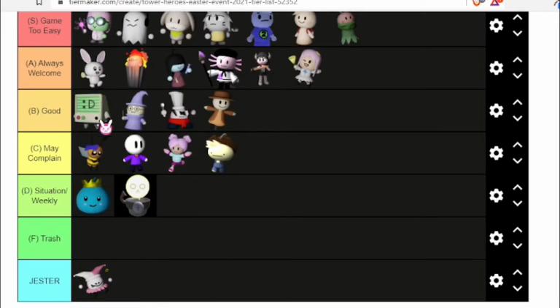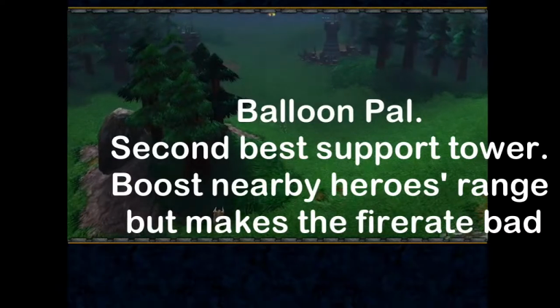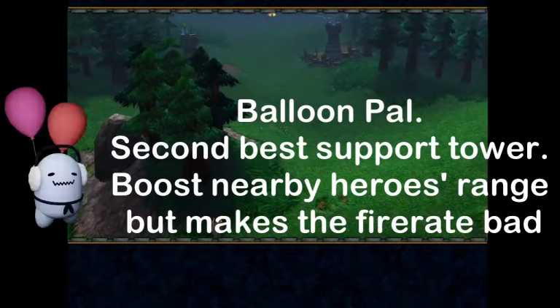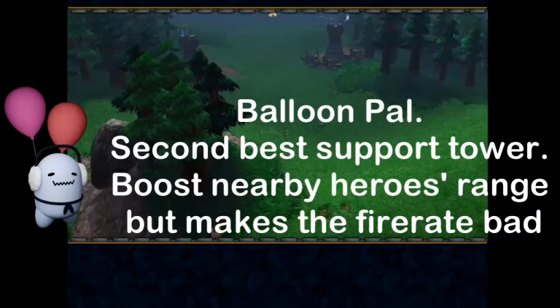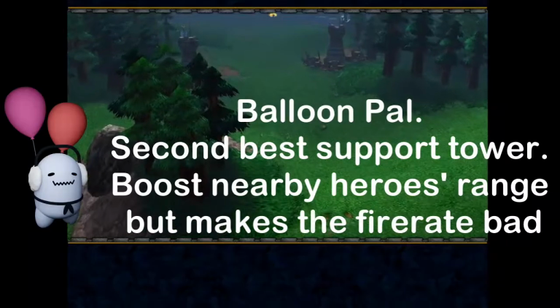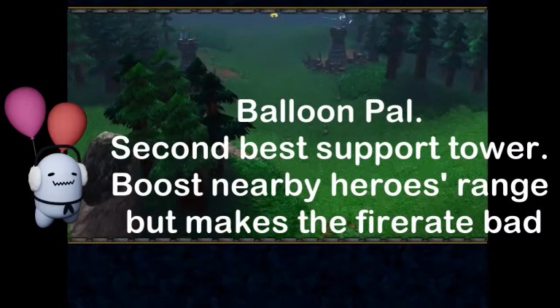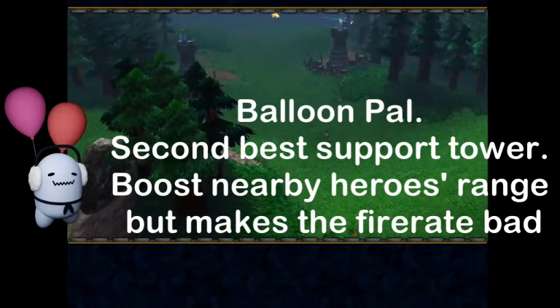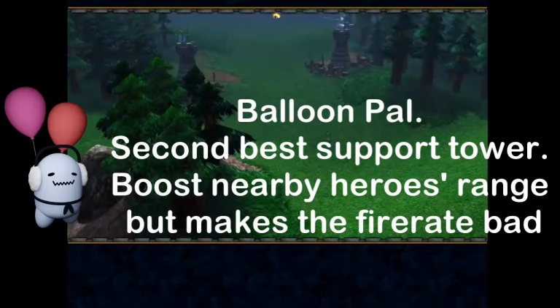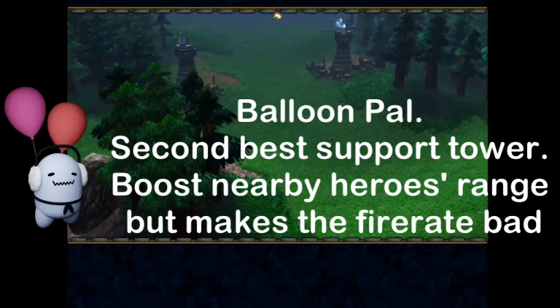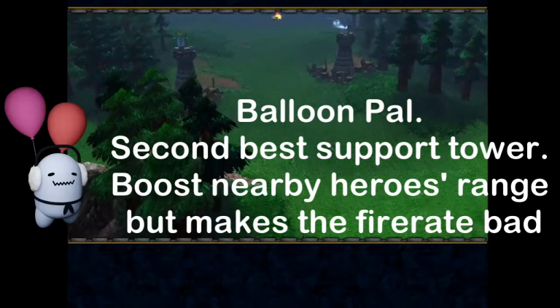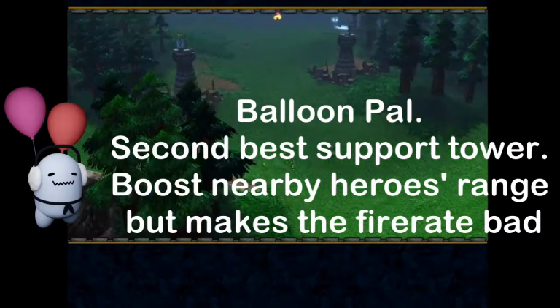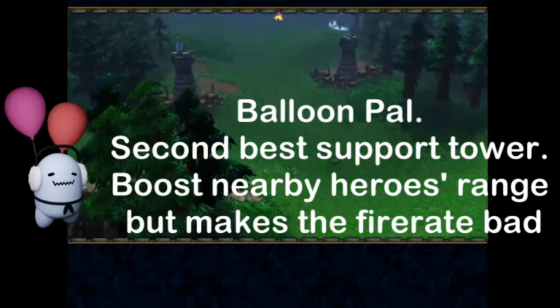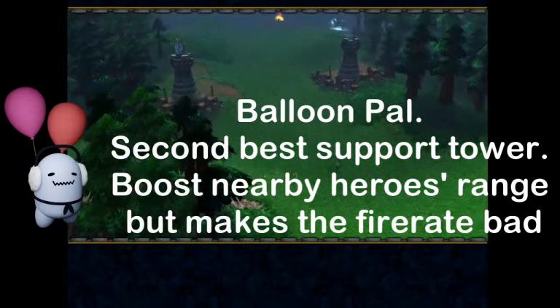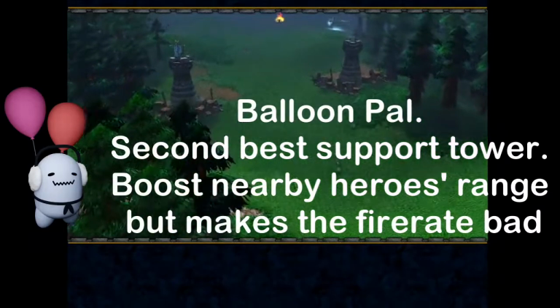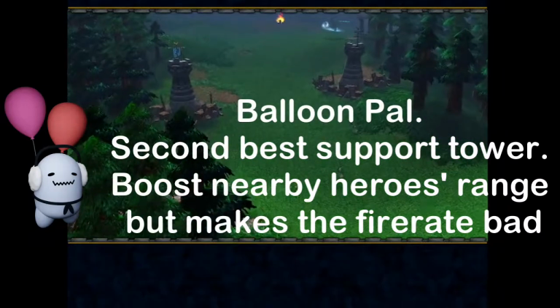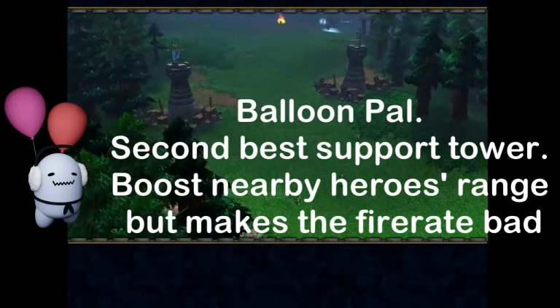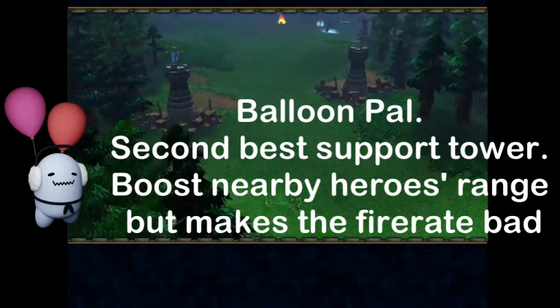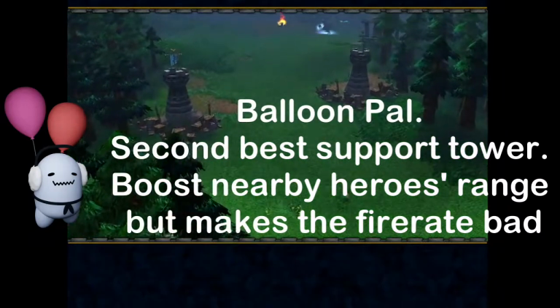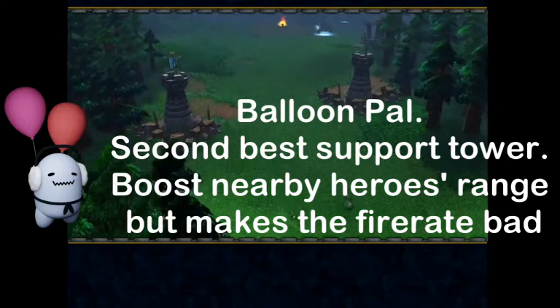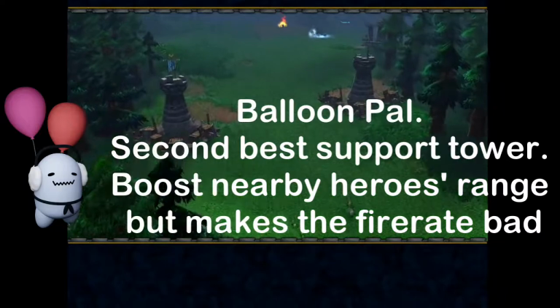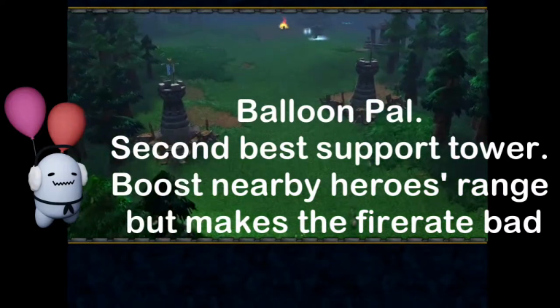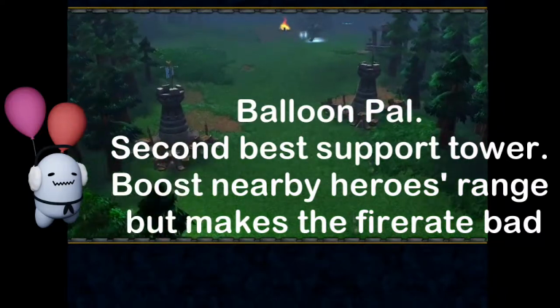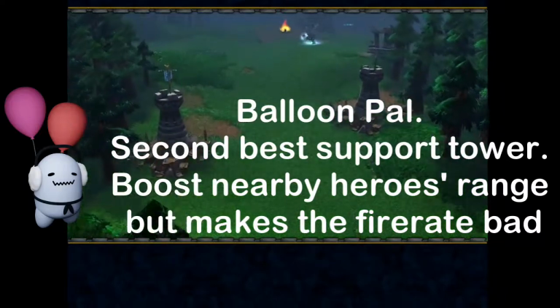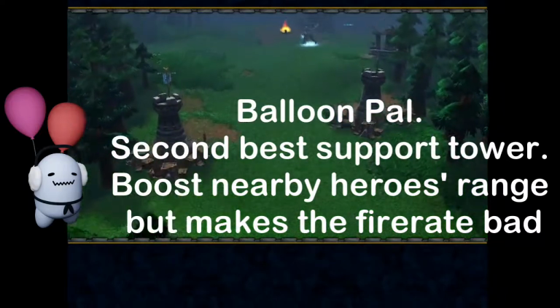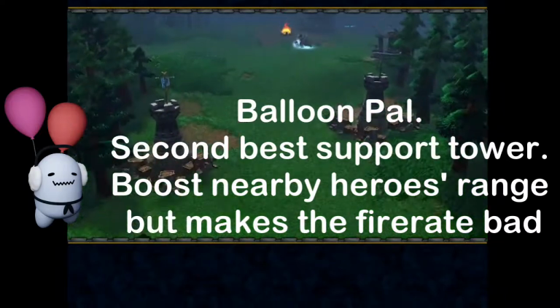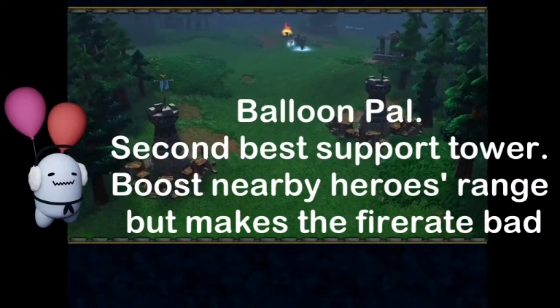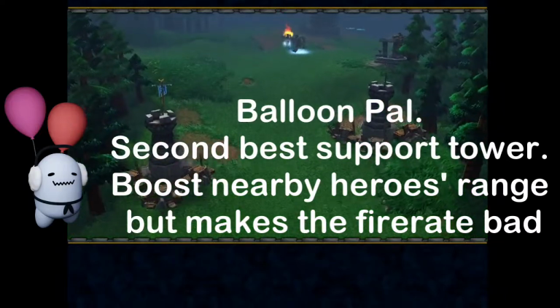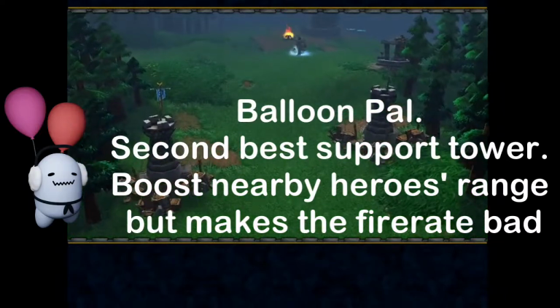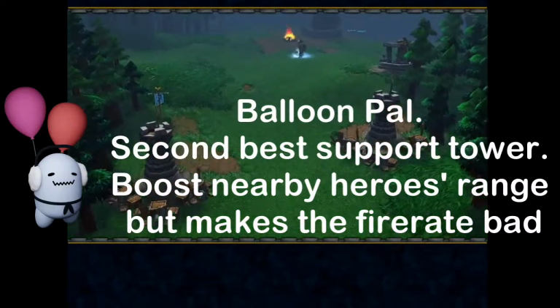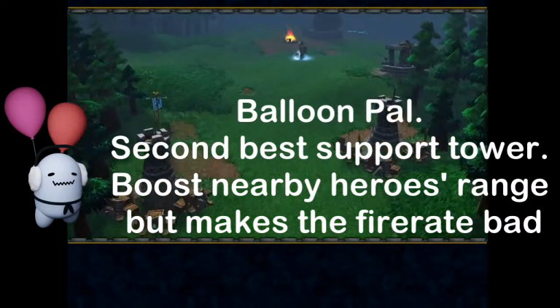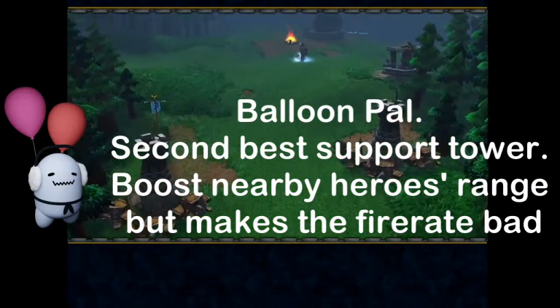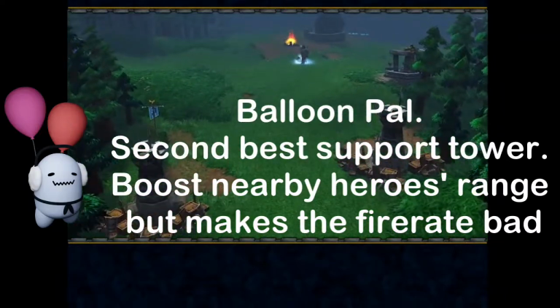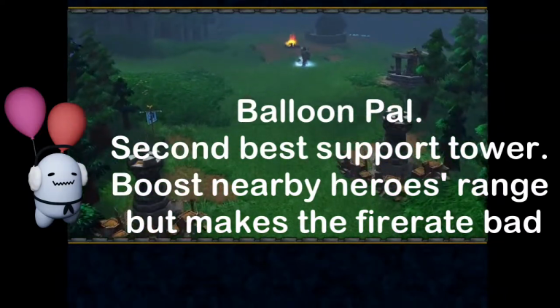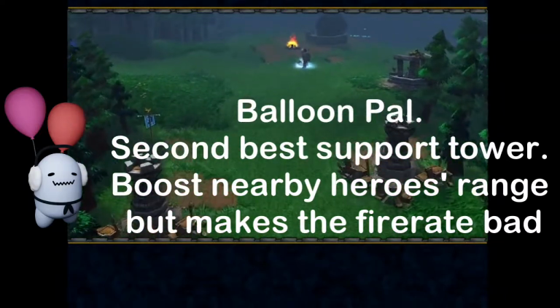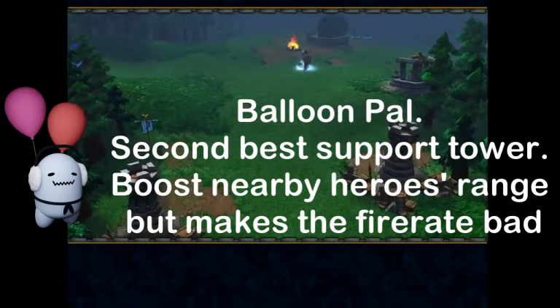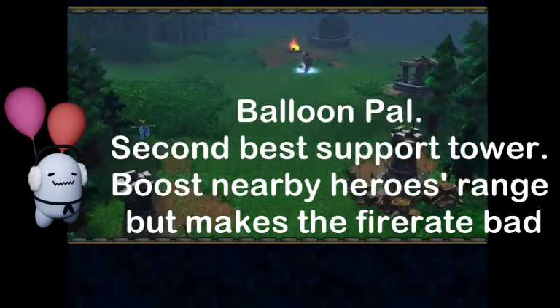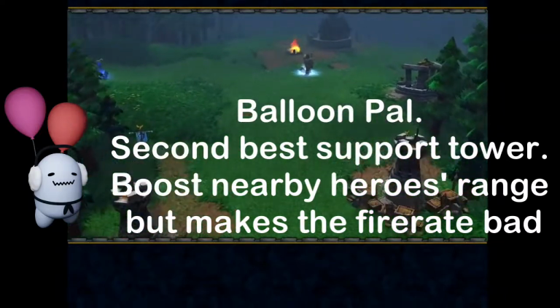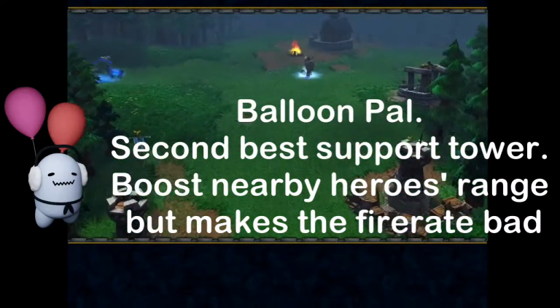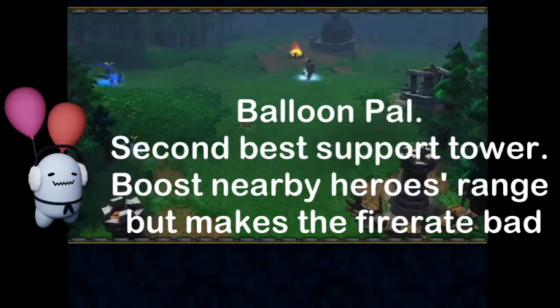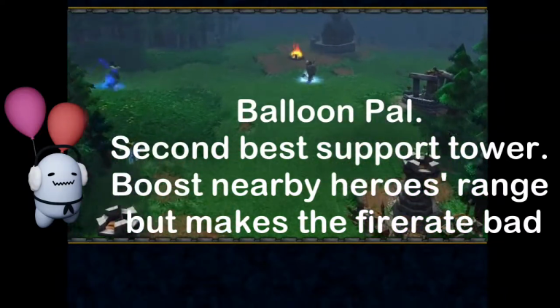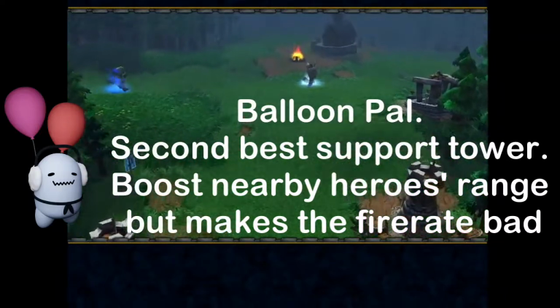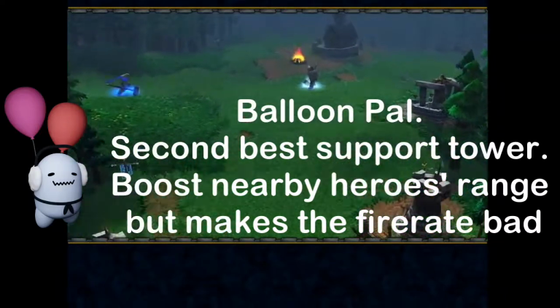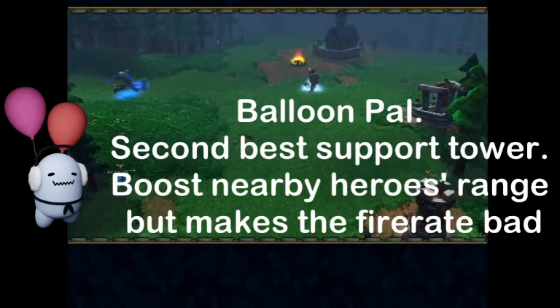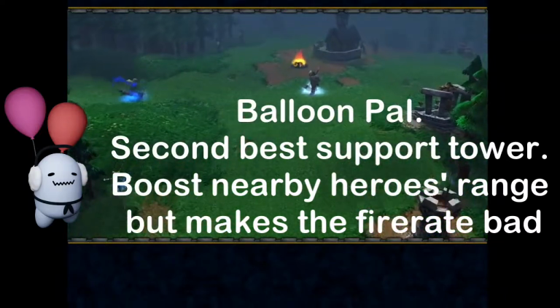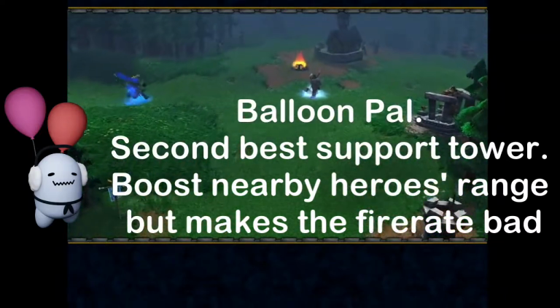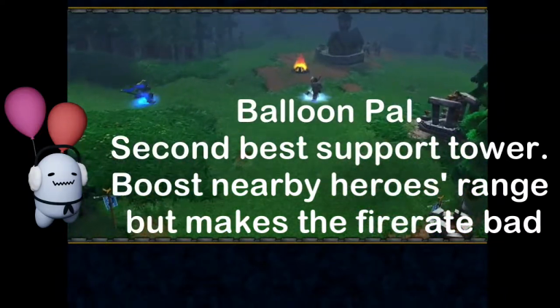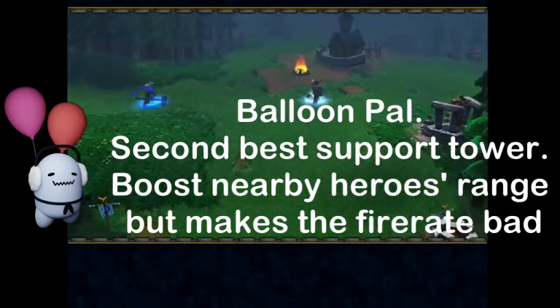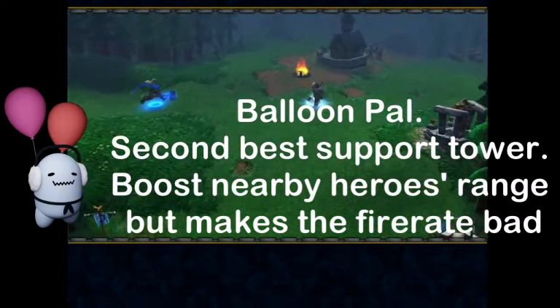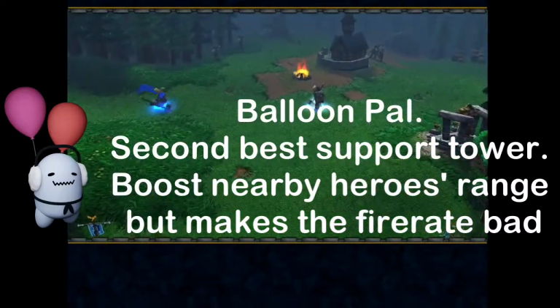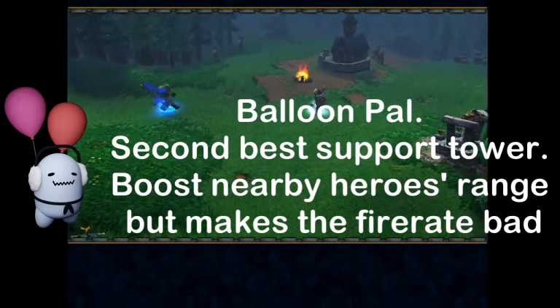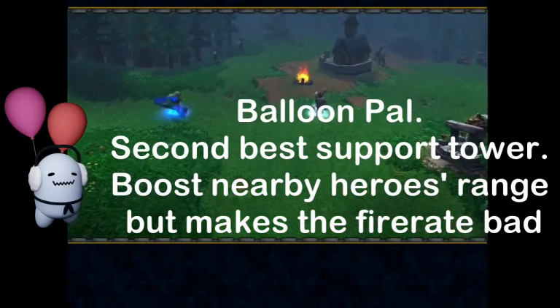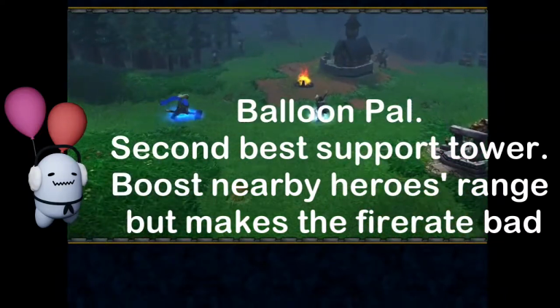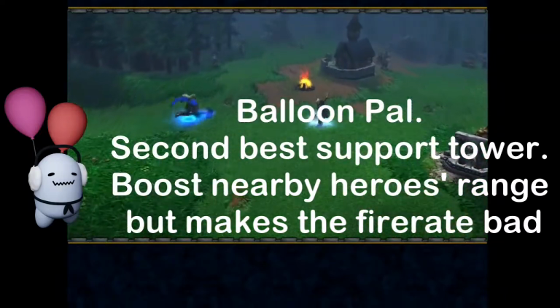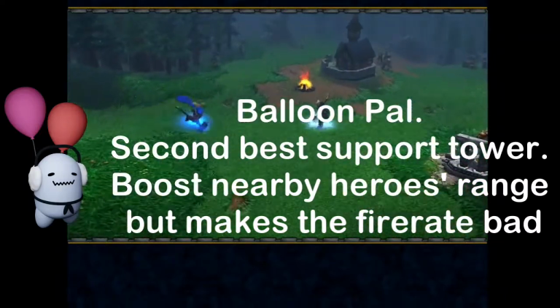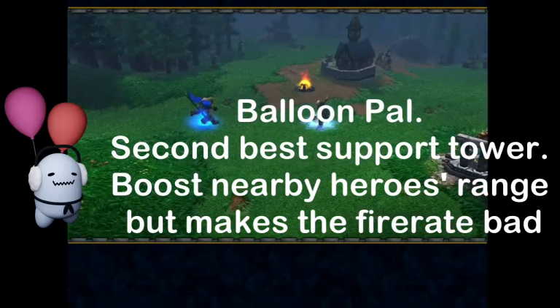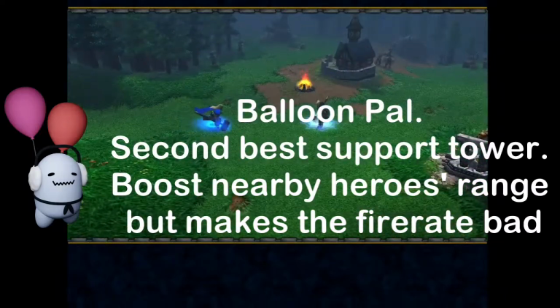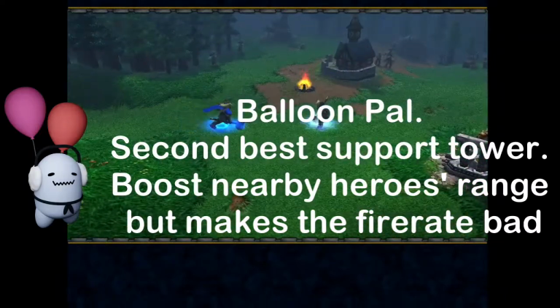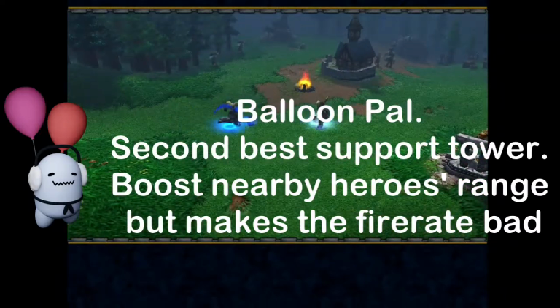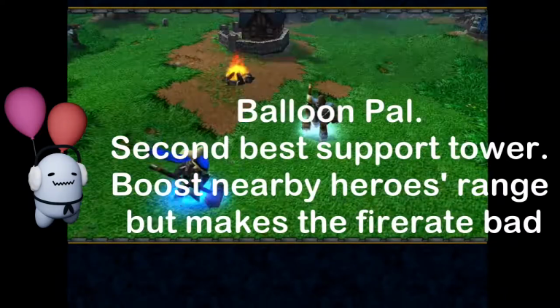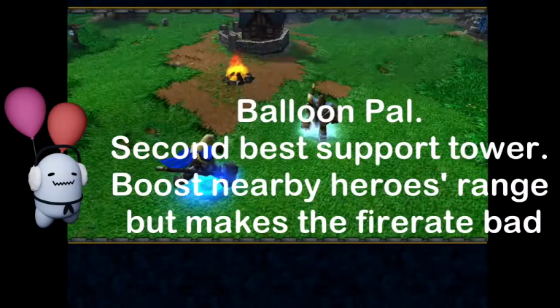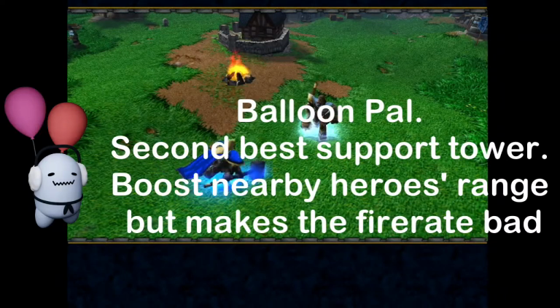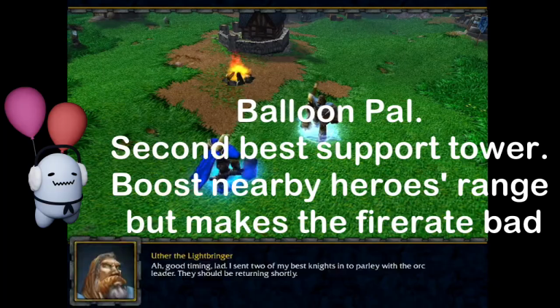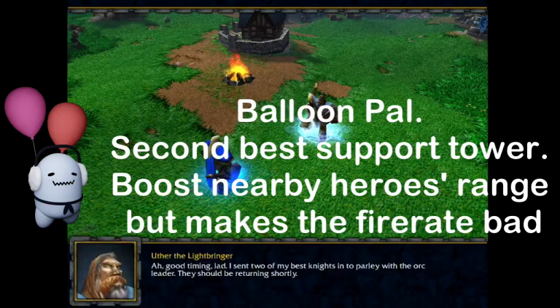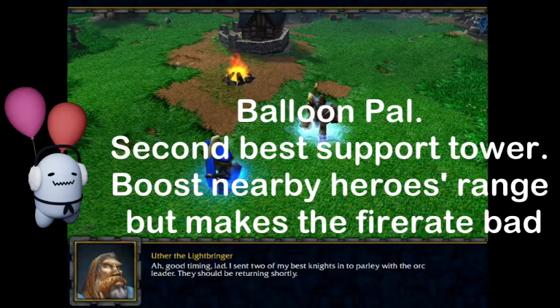Balloon Pal — the second best support tower. Boosts nearby heroes' range, but makes the fire rate worse.